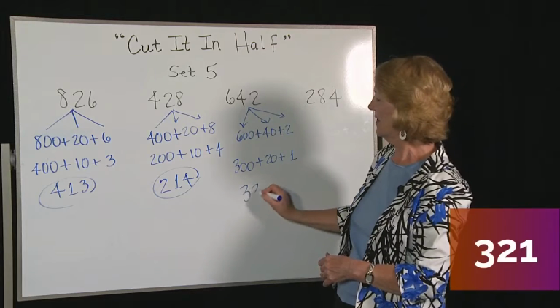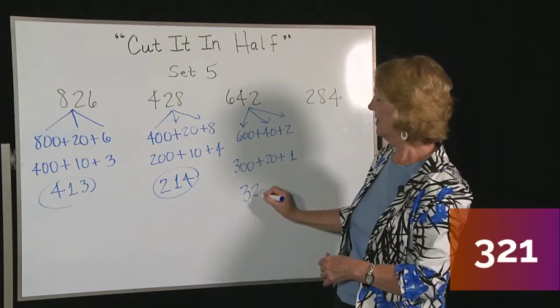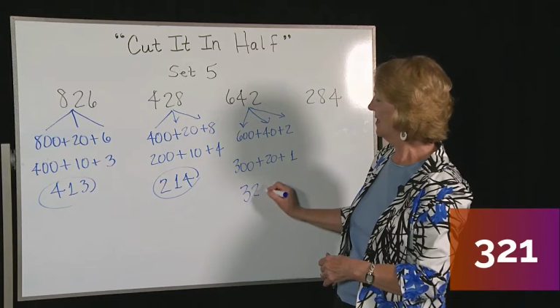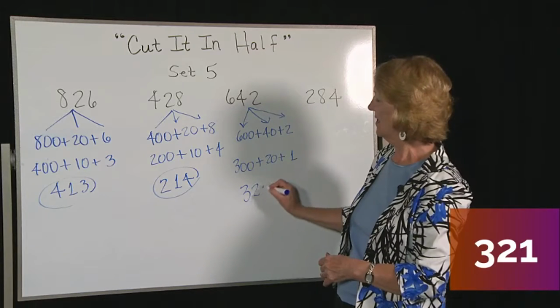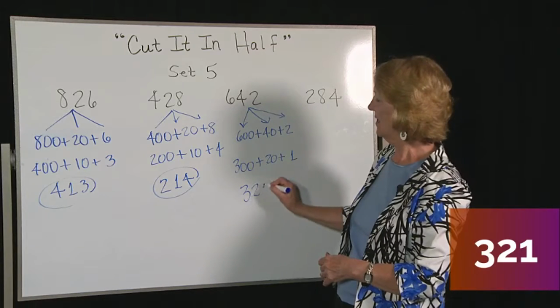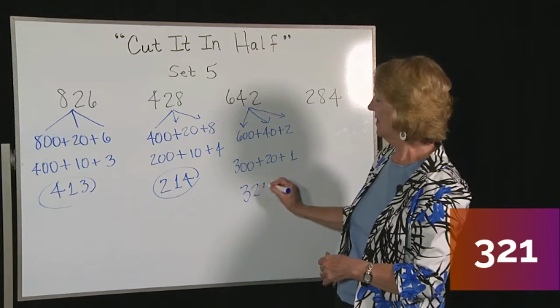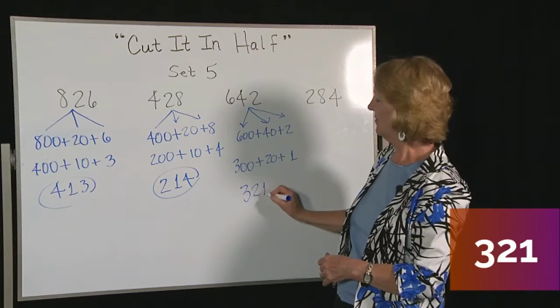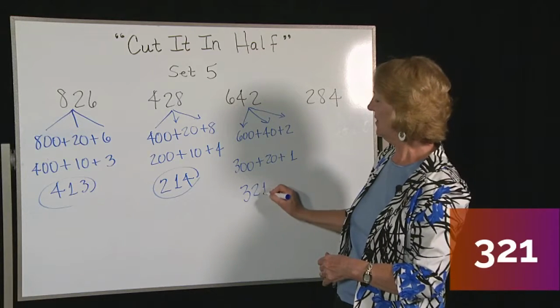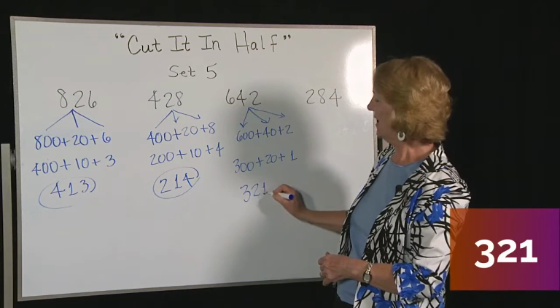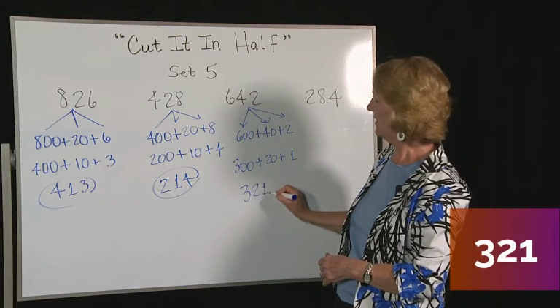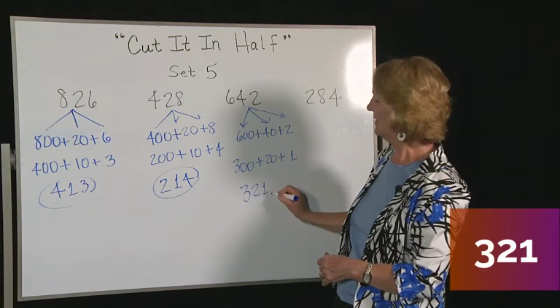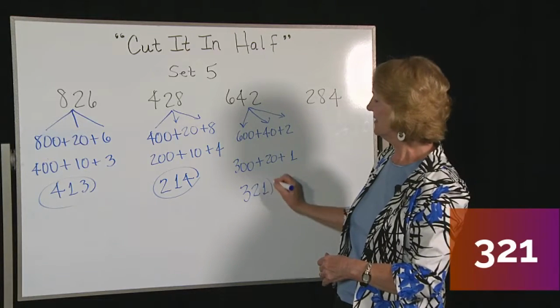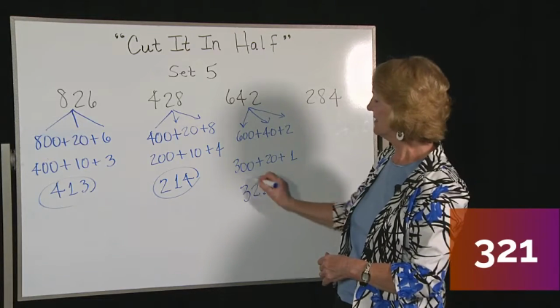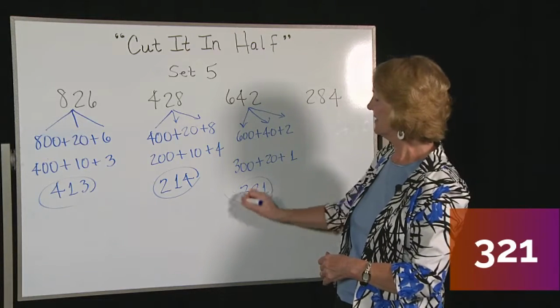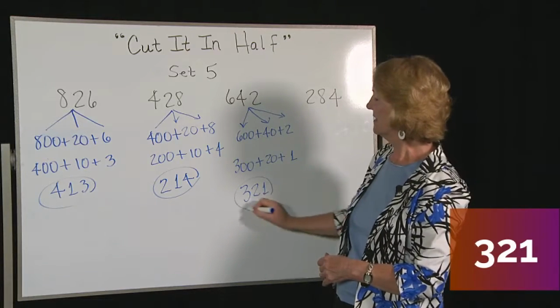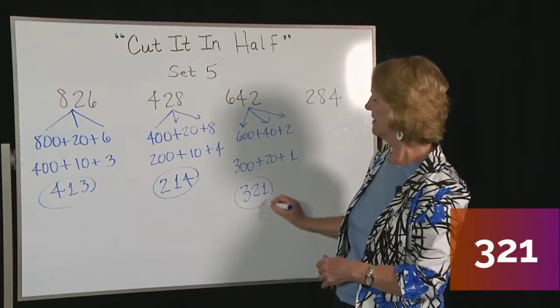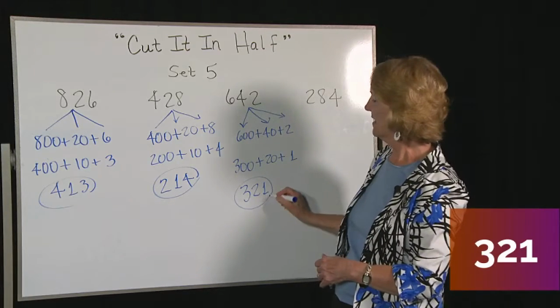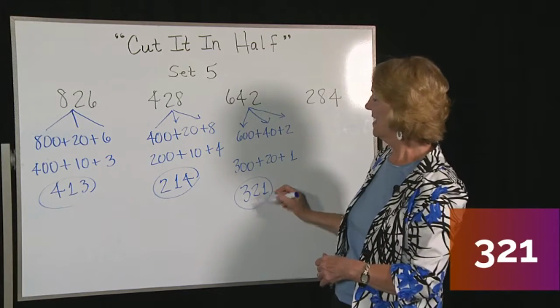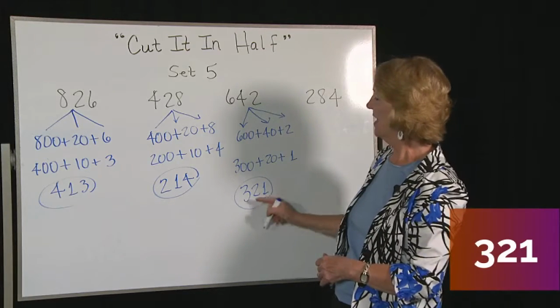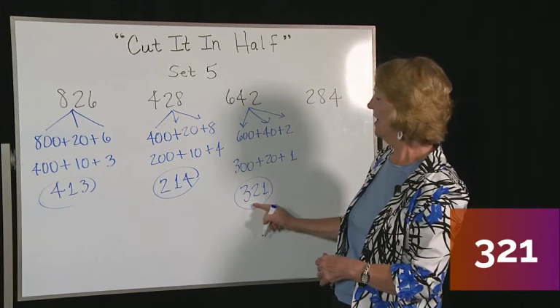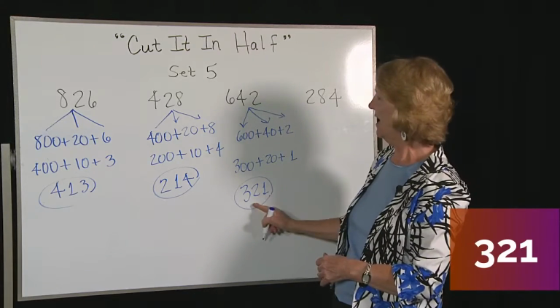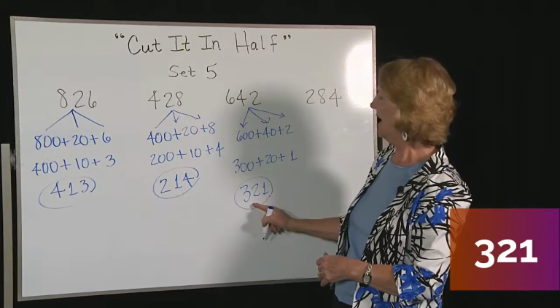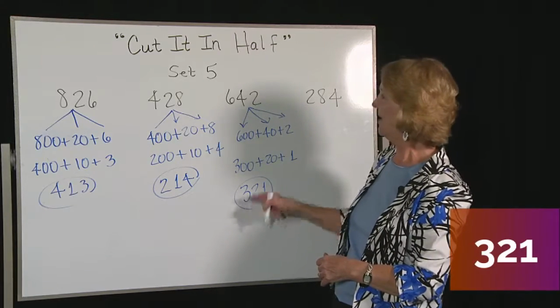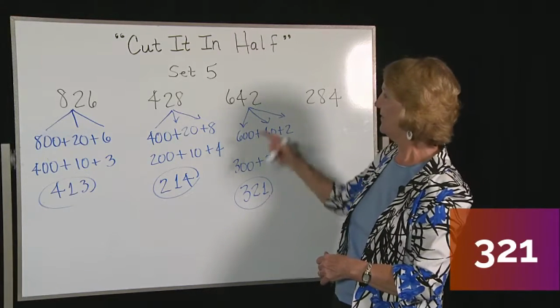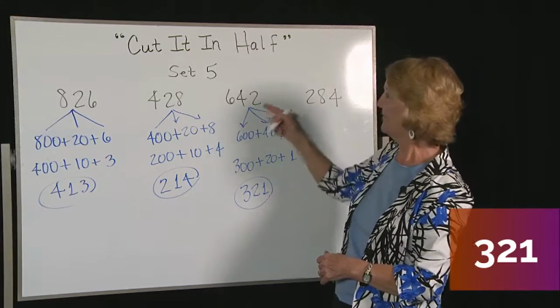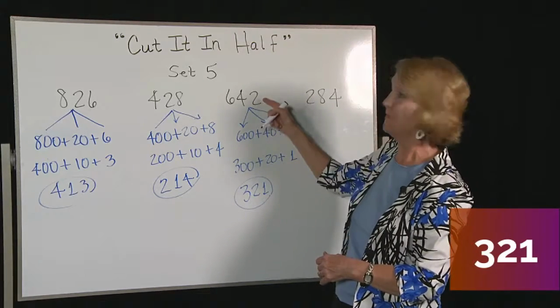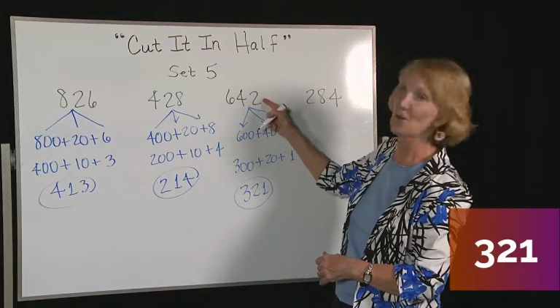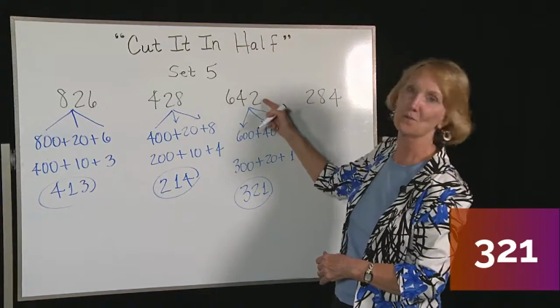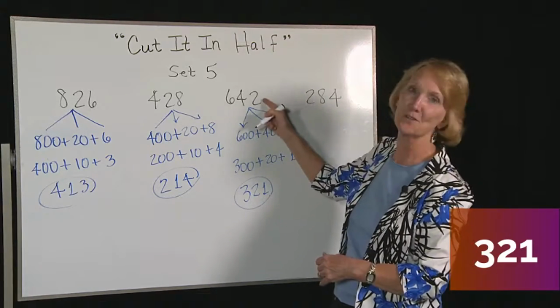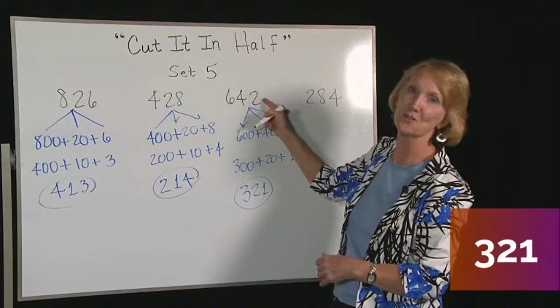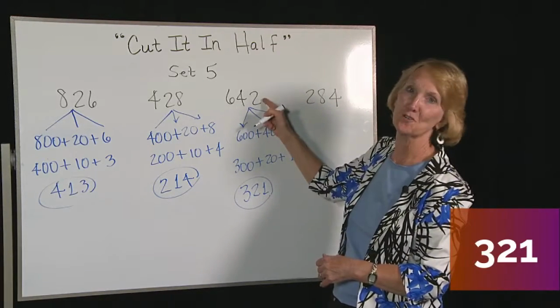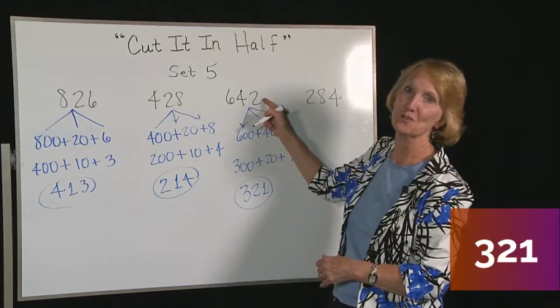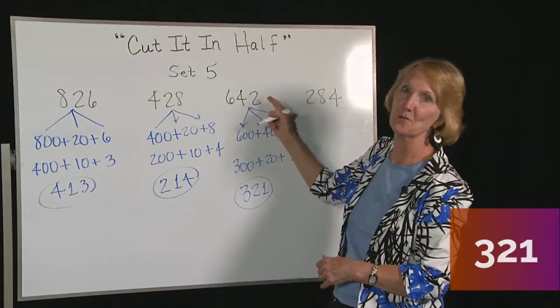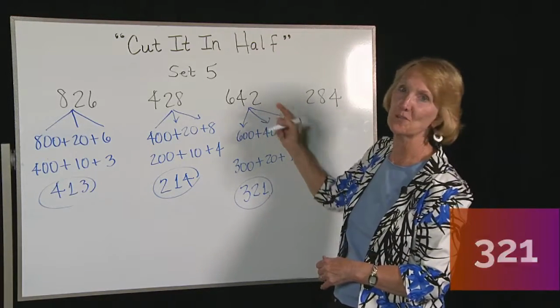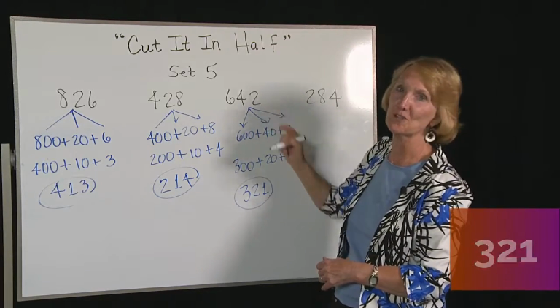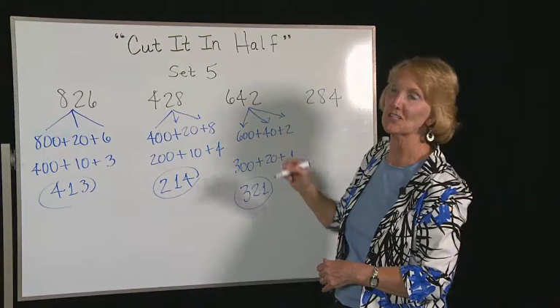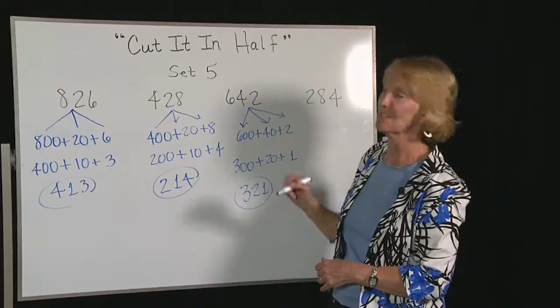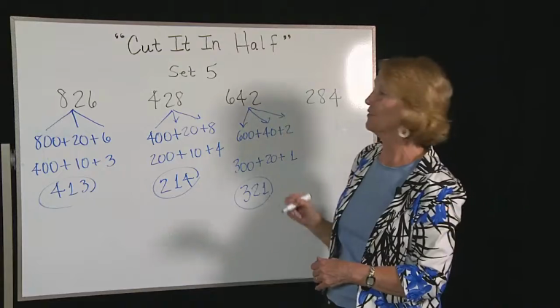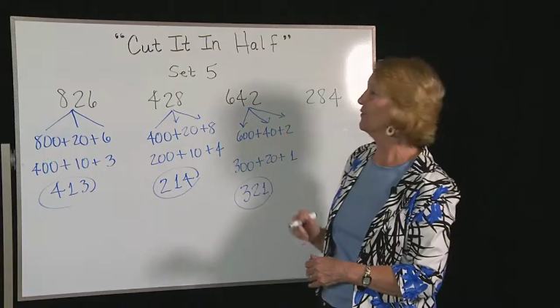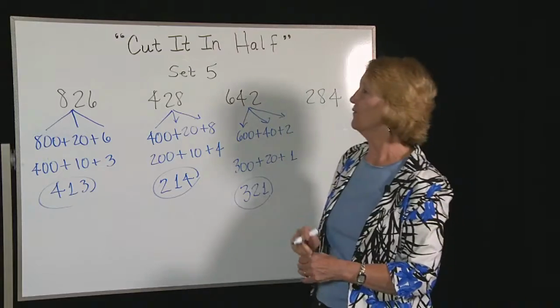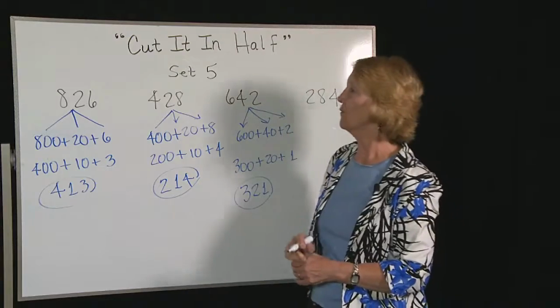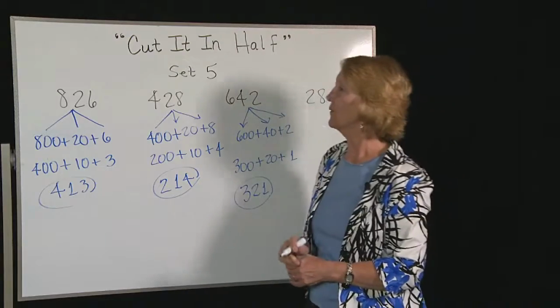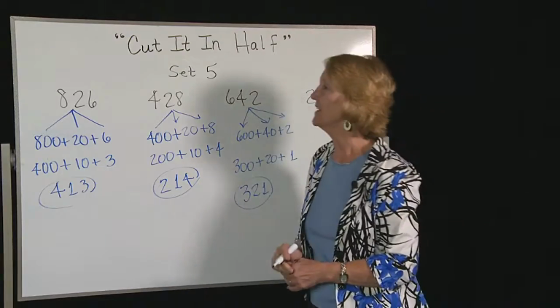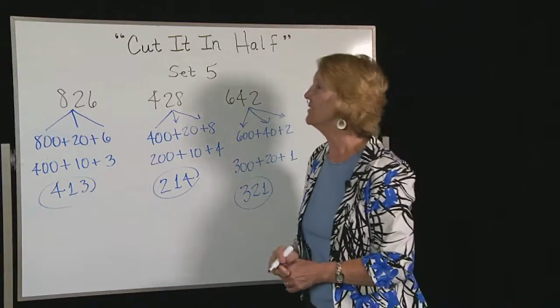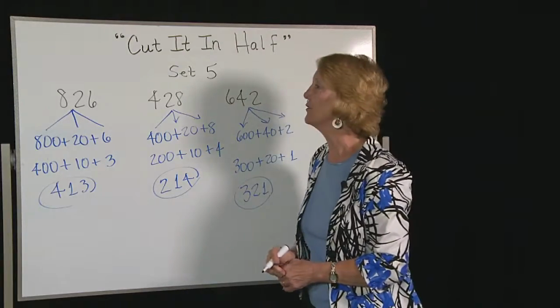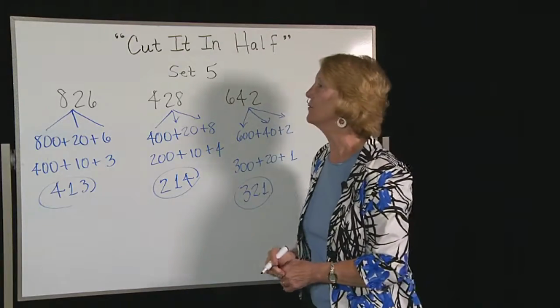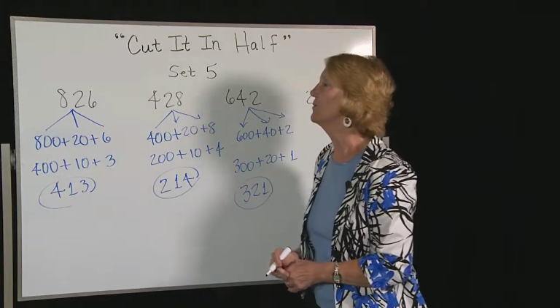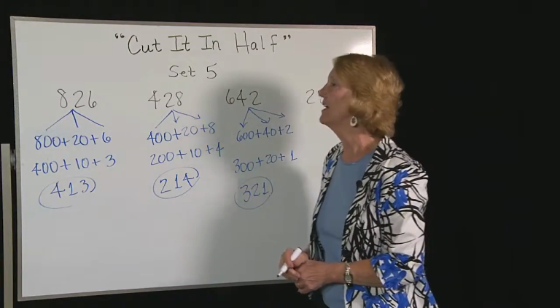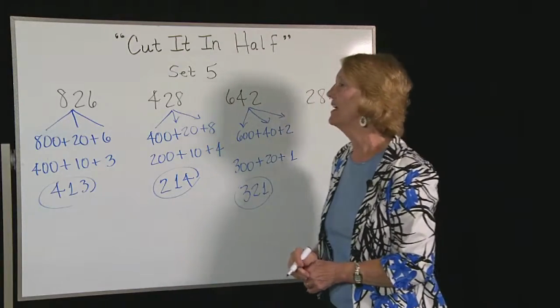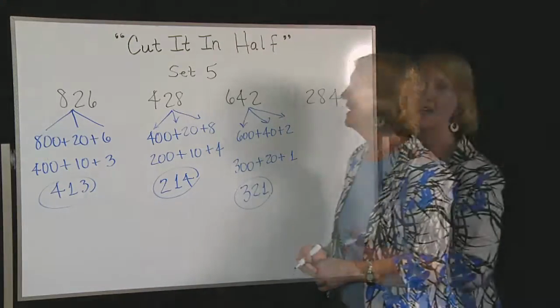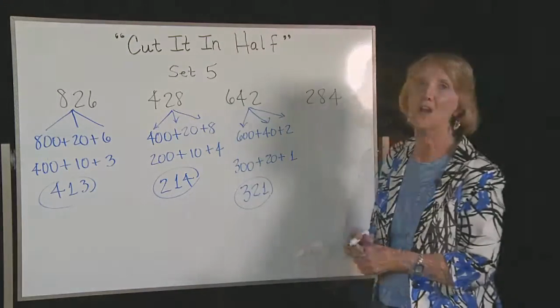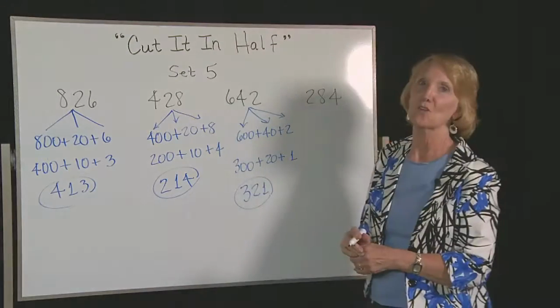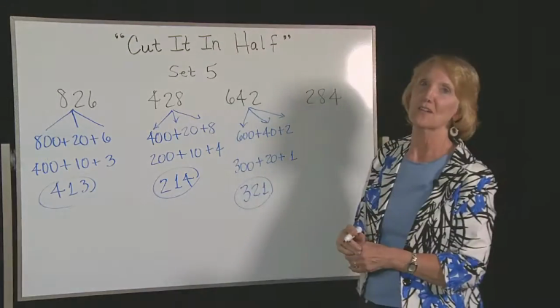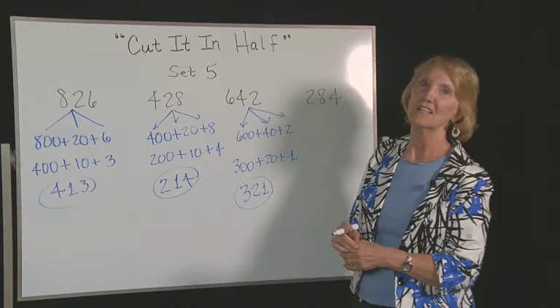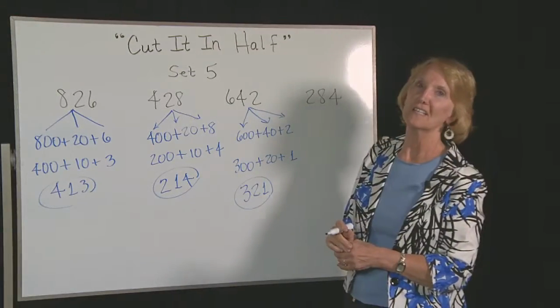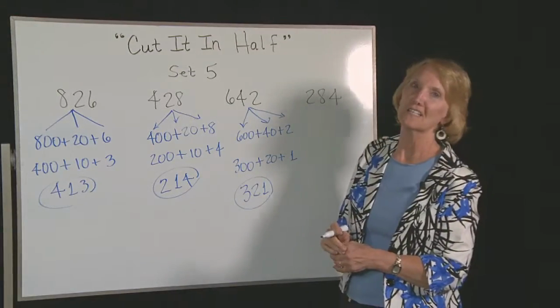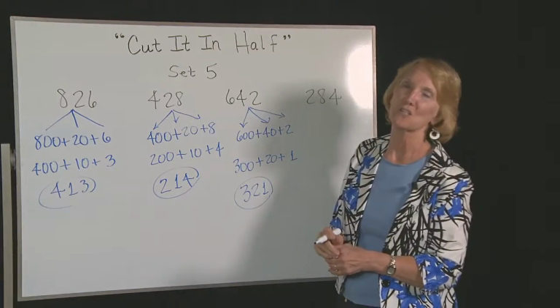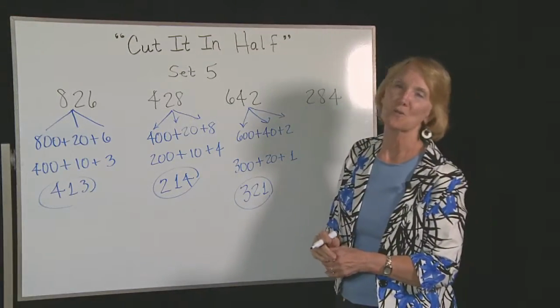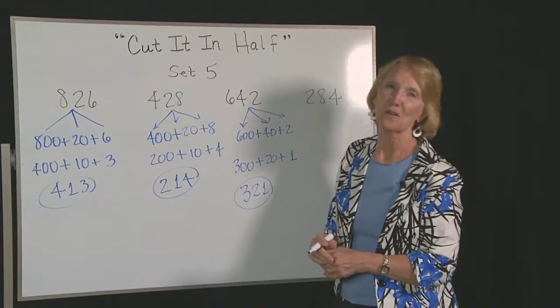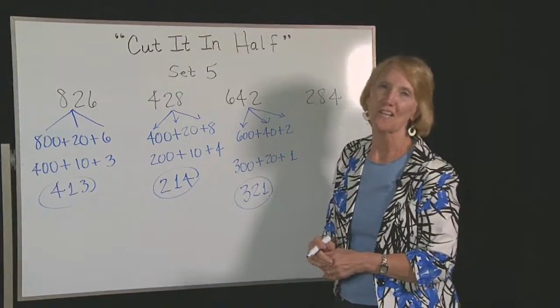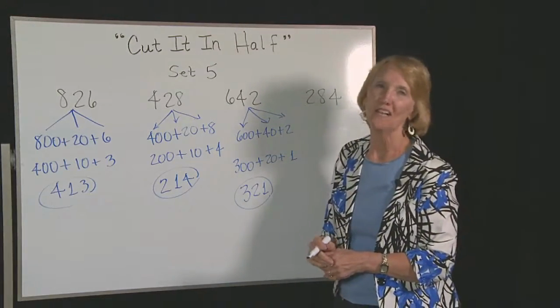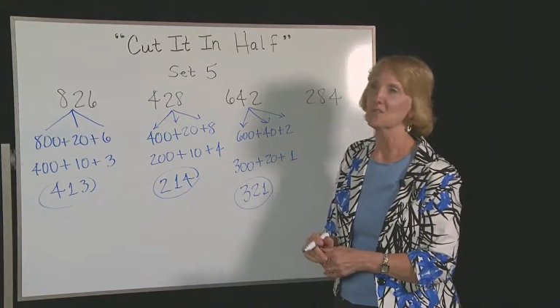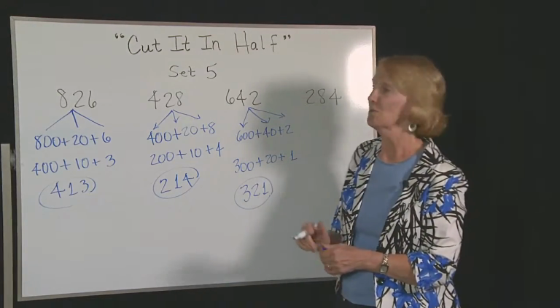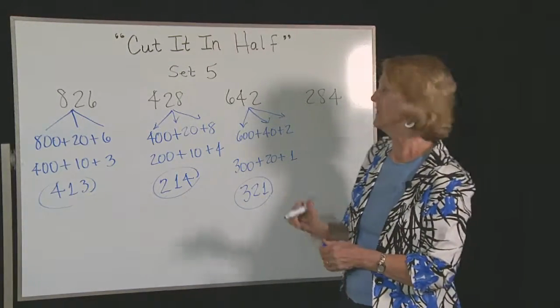642 — and 321 is half of our original number. Okay, let's do our last one.